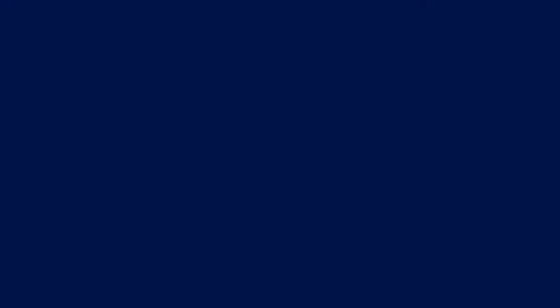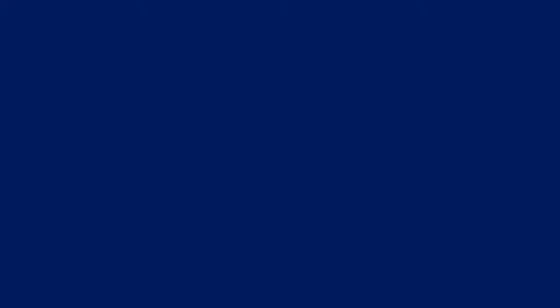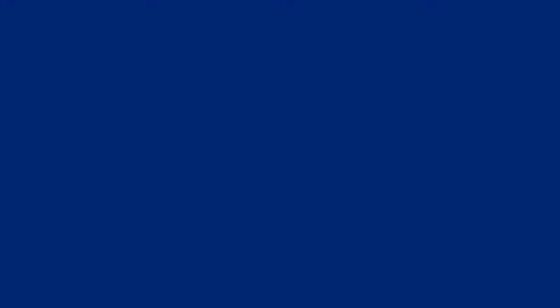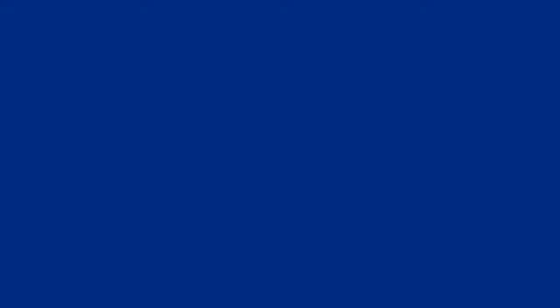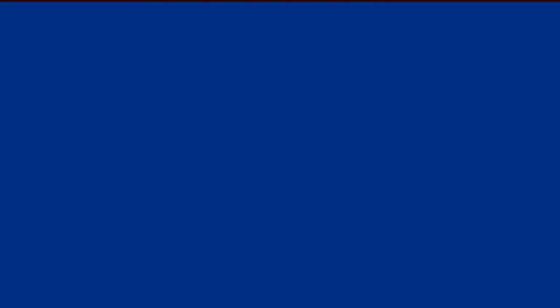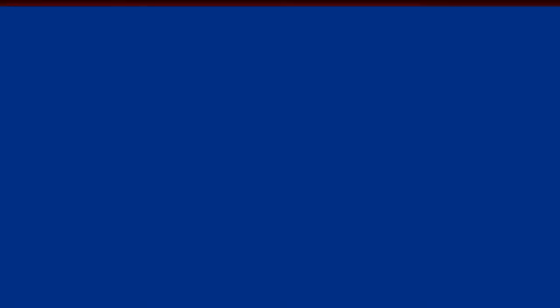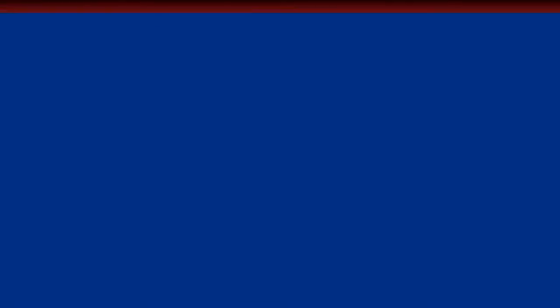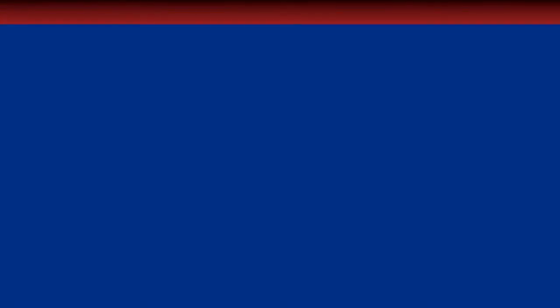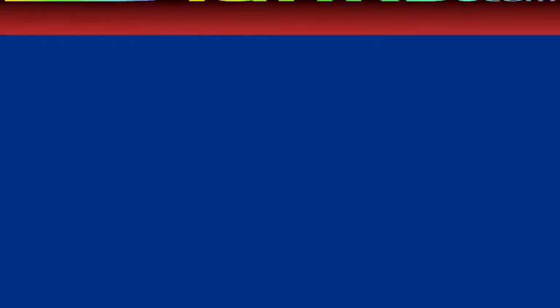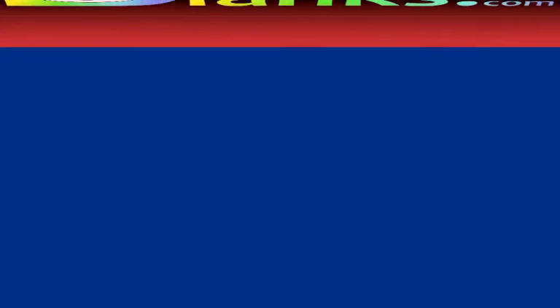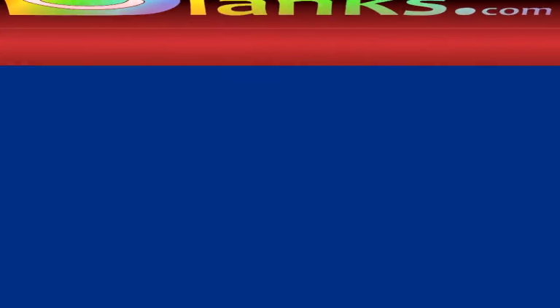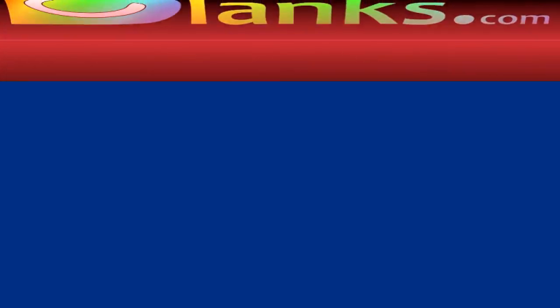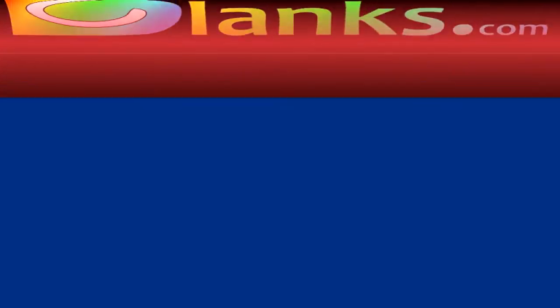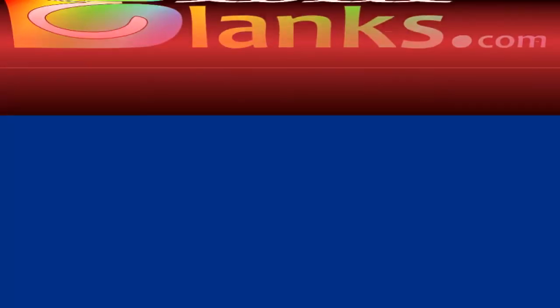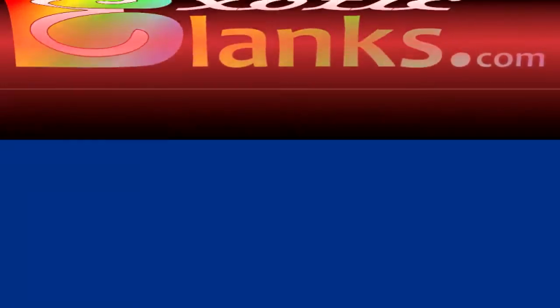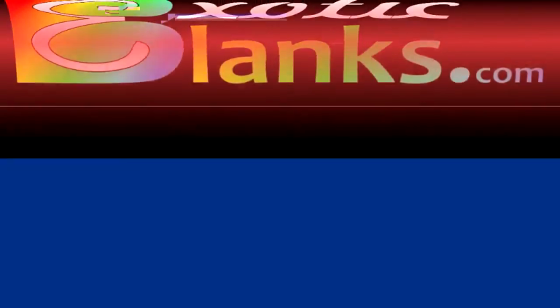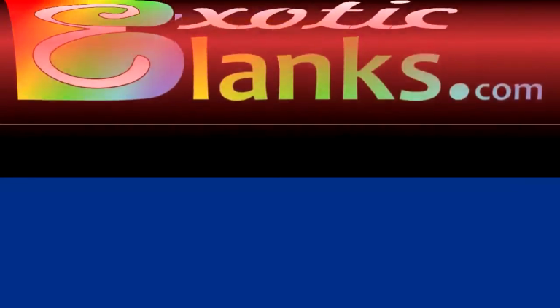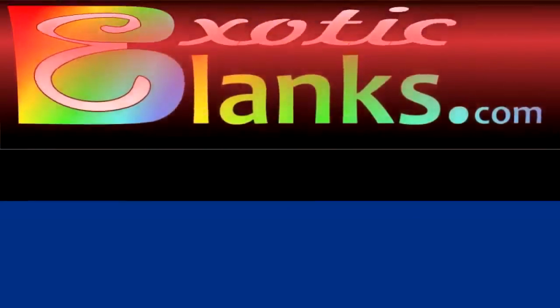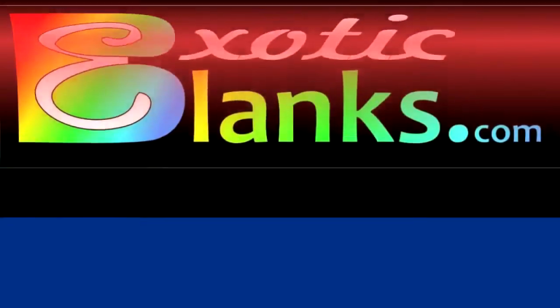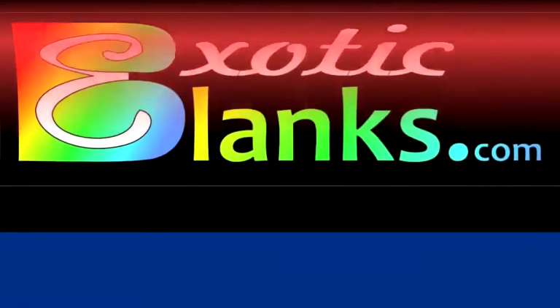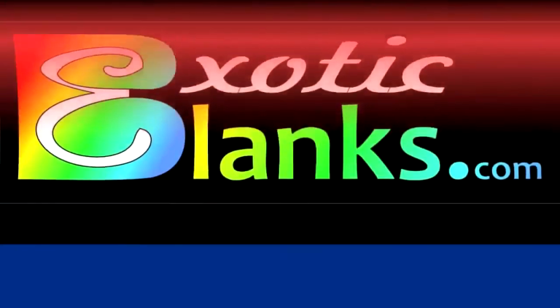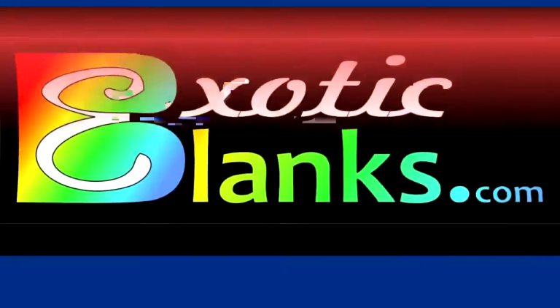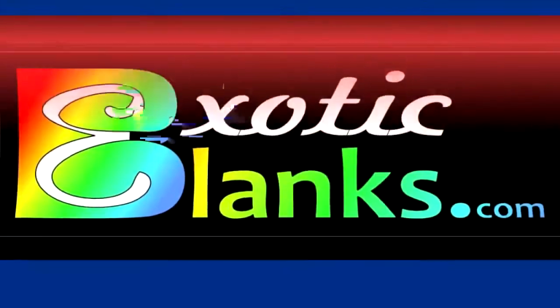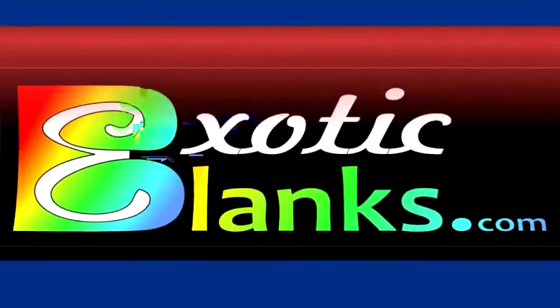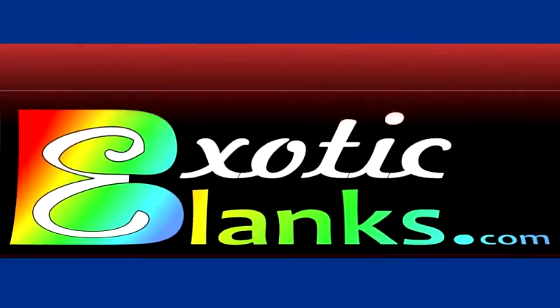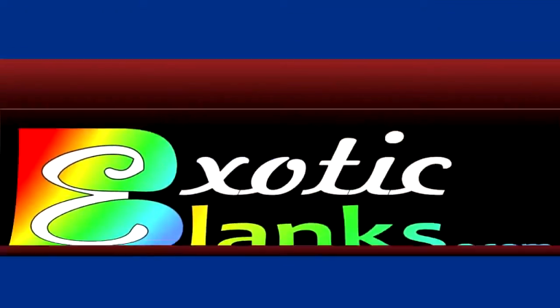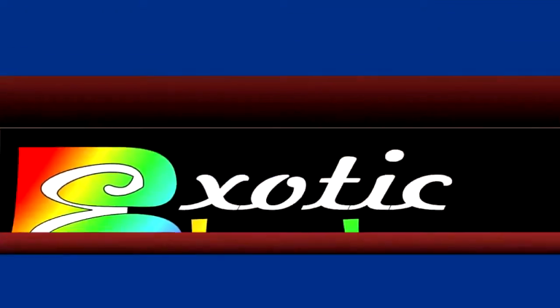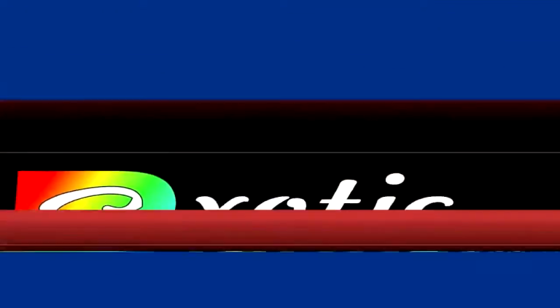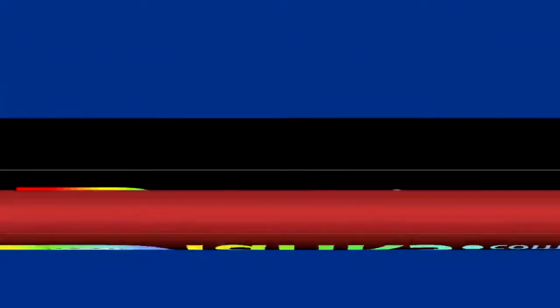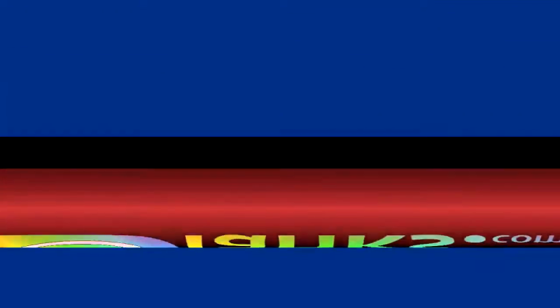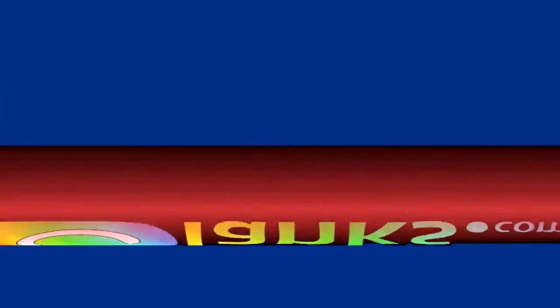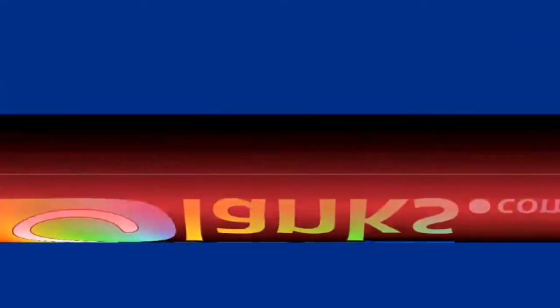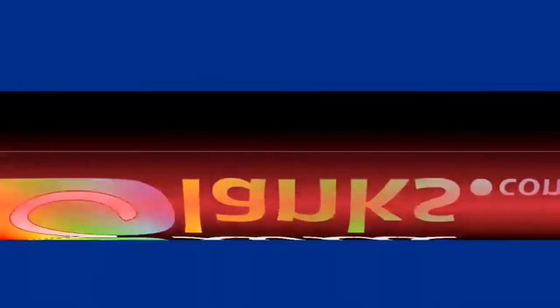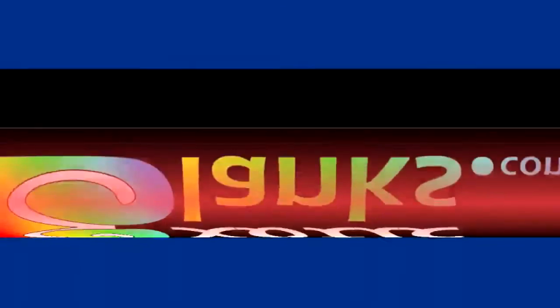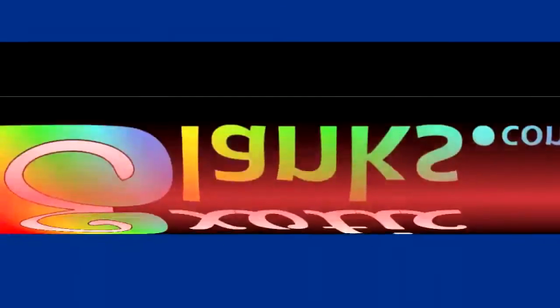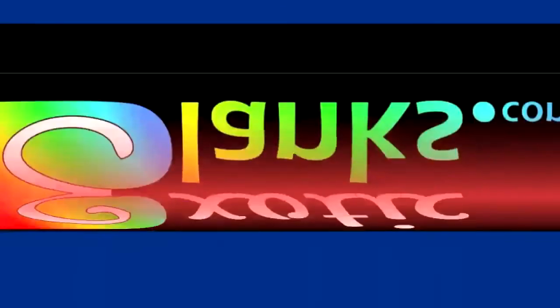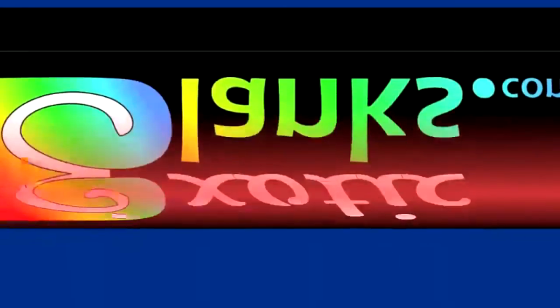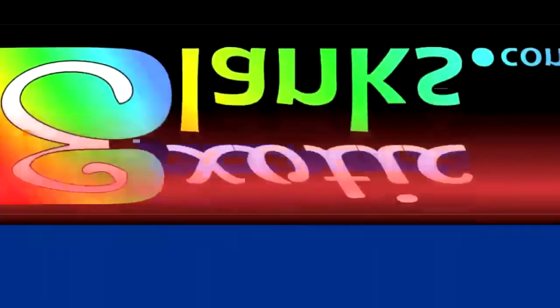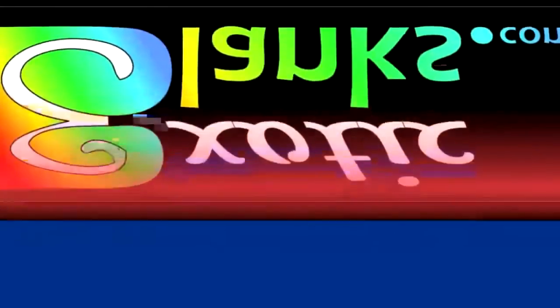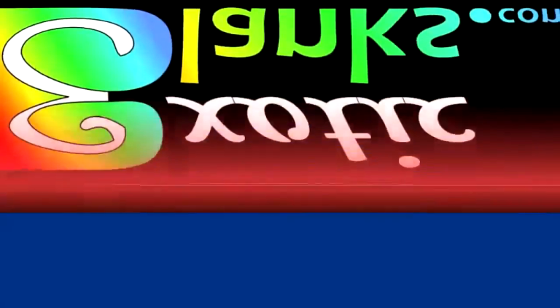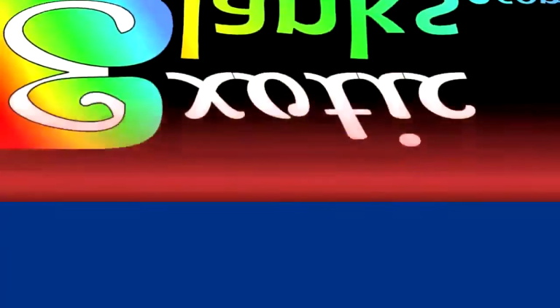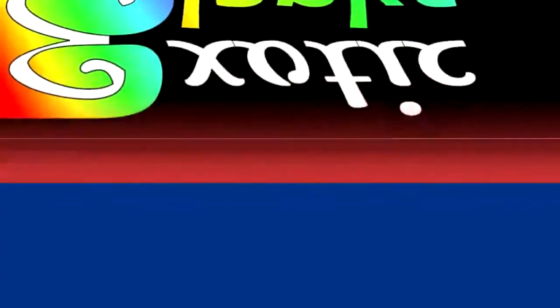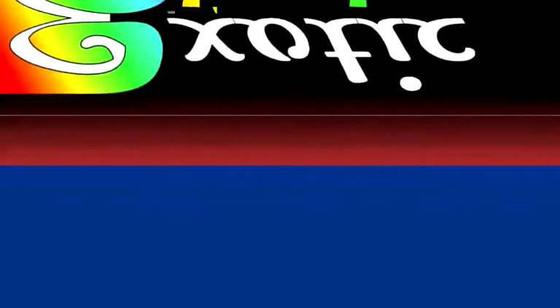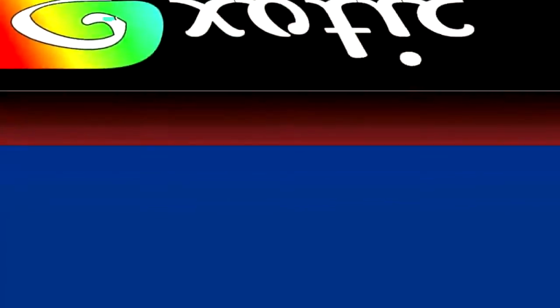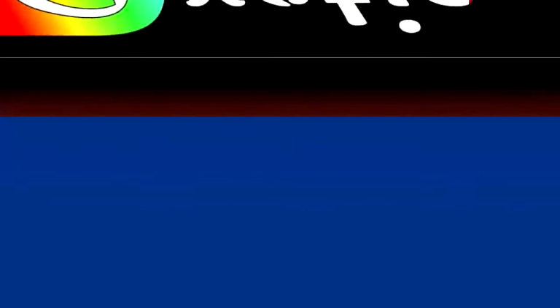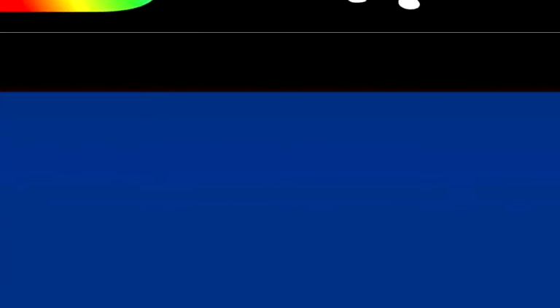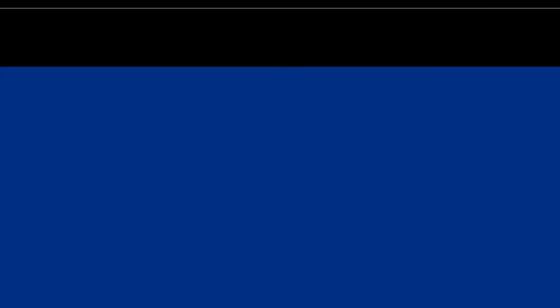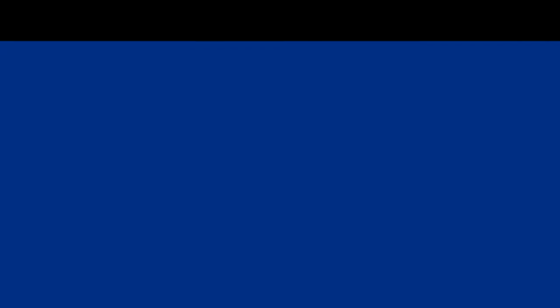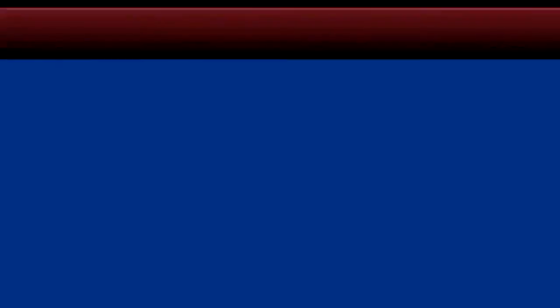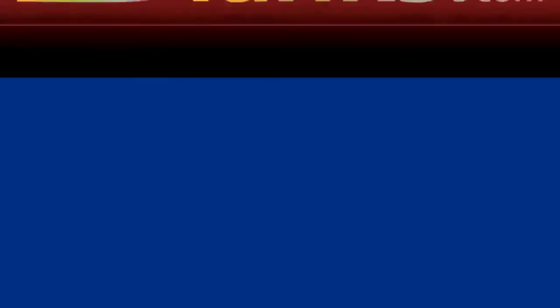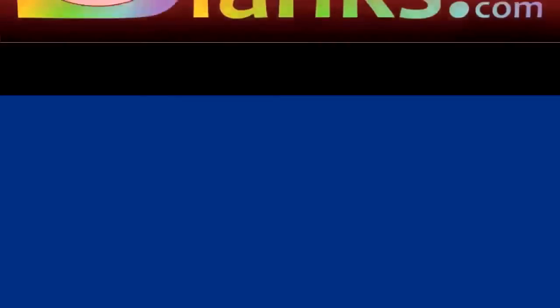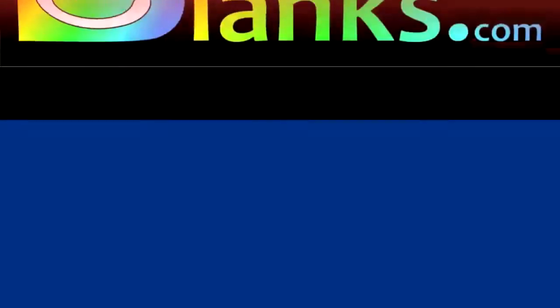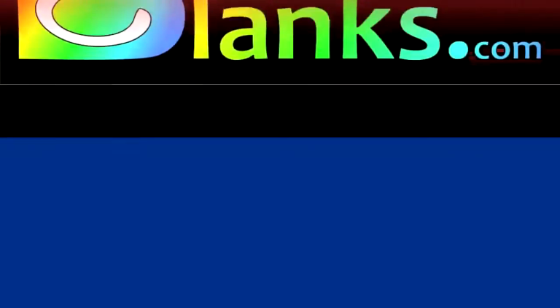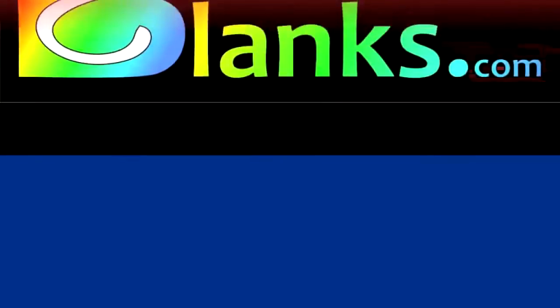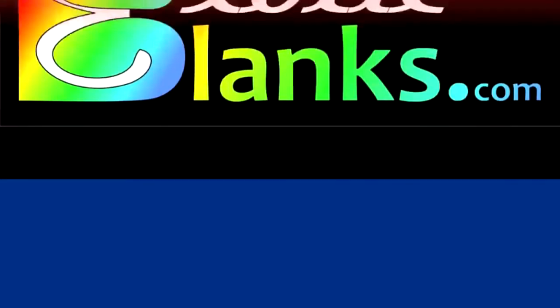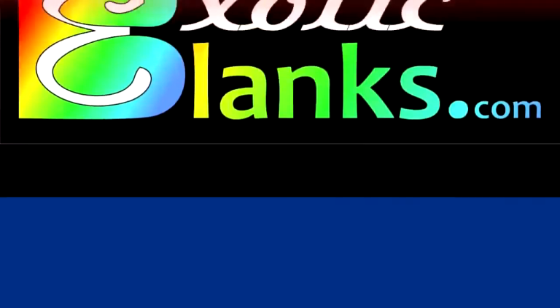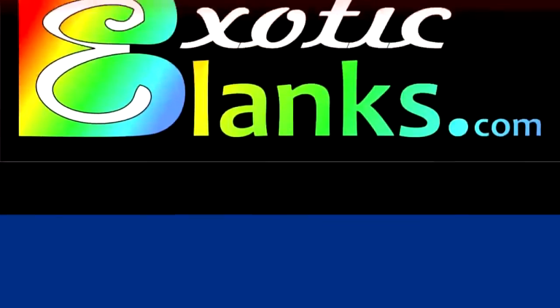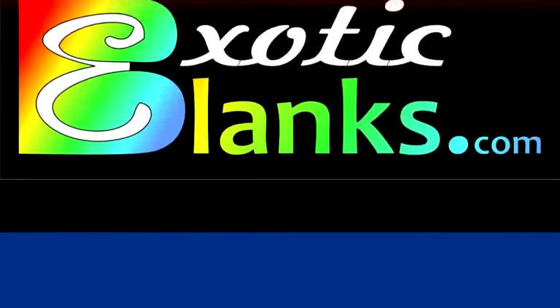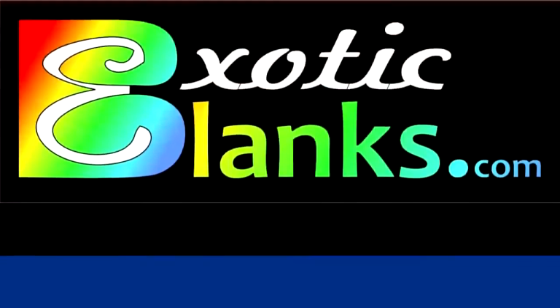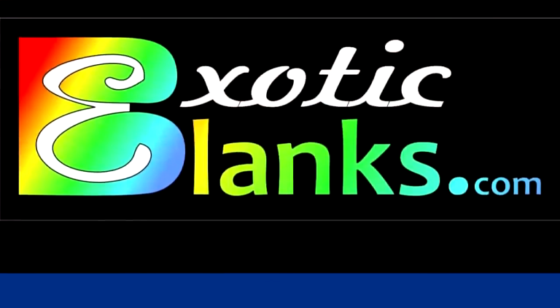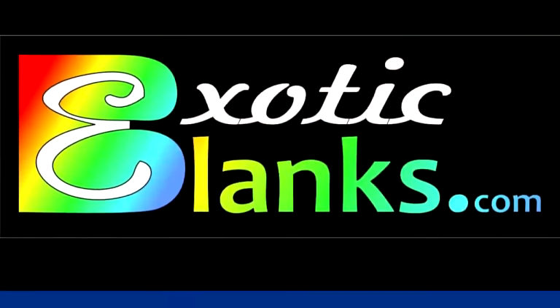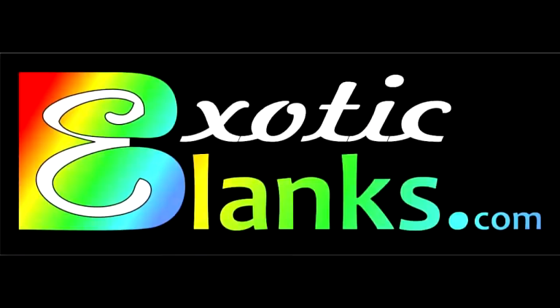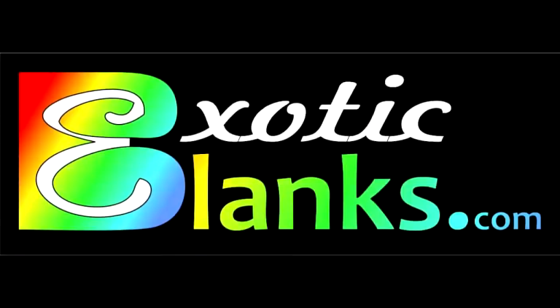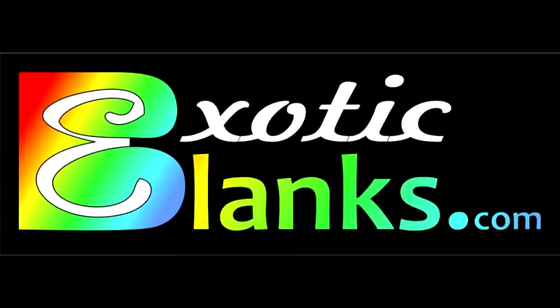This is Ed from Exotic Blanks. Once again, I thank you for watching. Happy turning to you. Bye now.